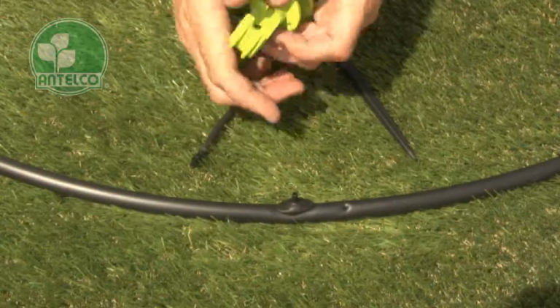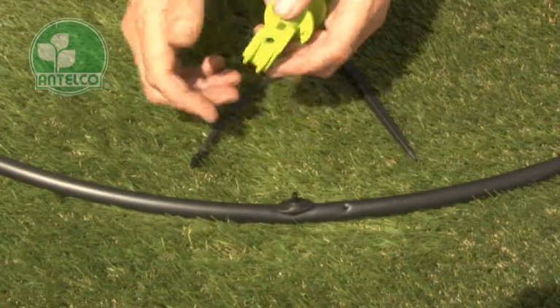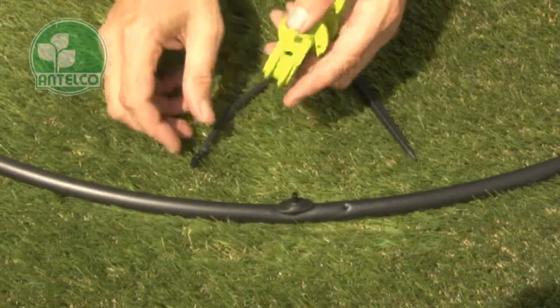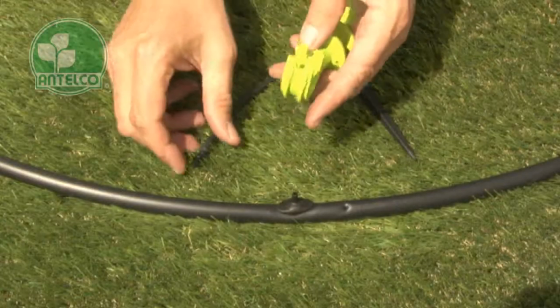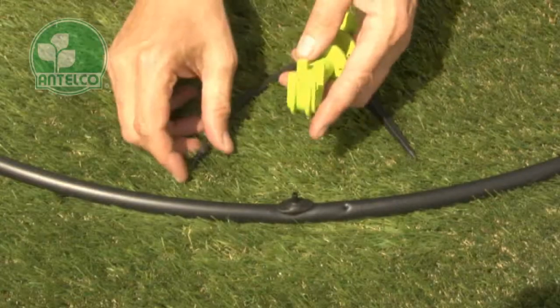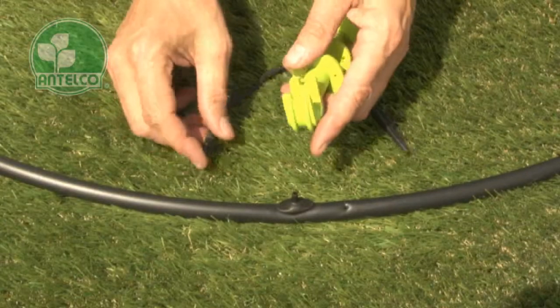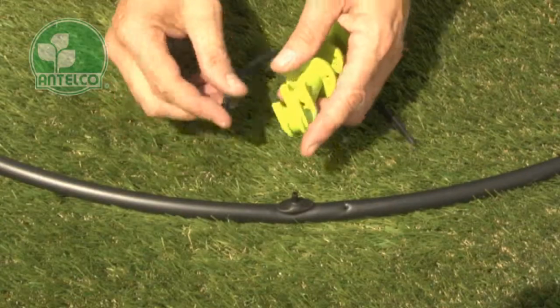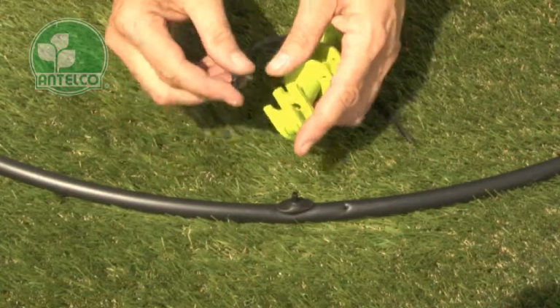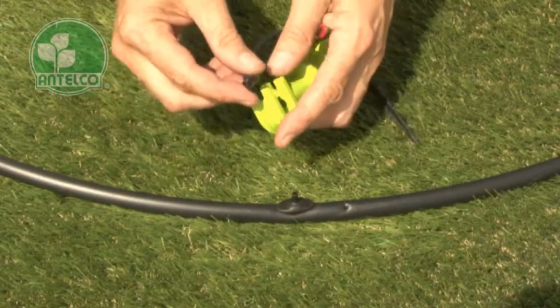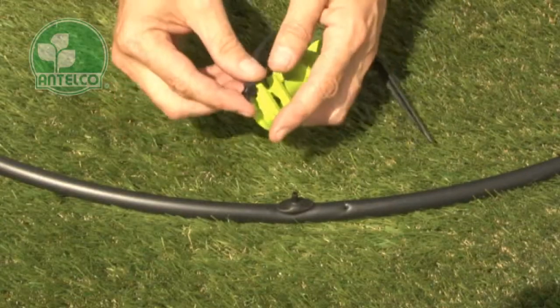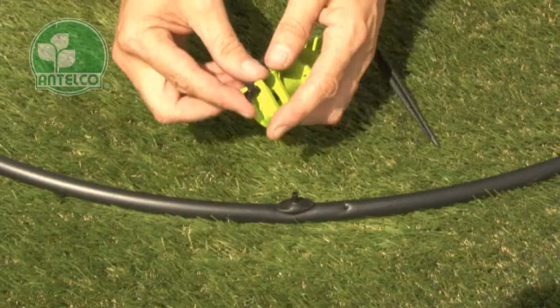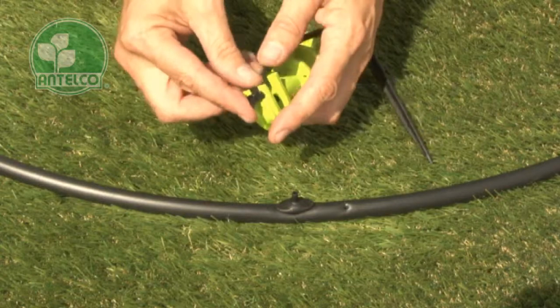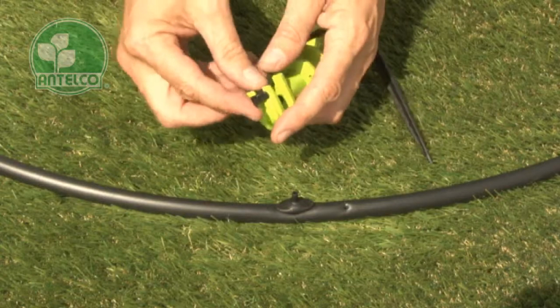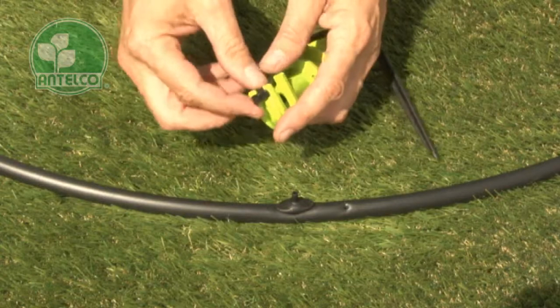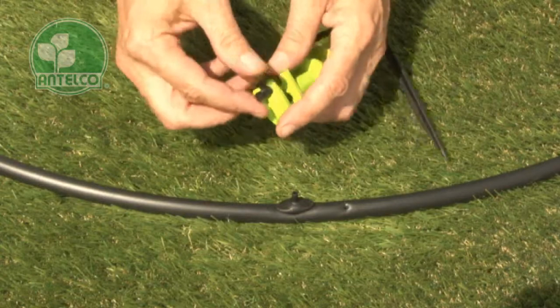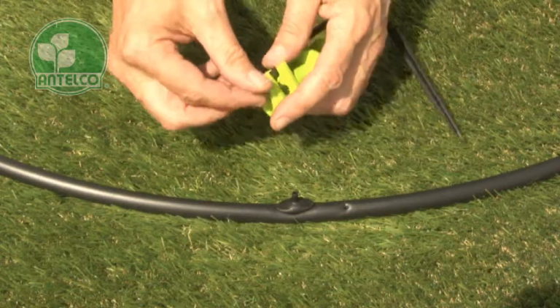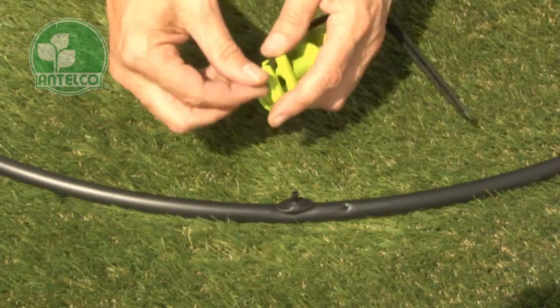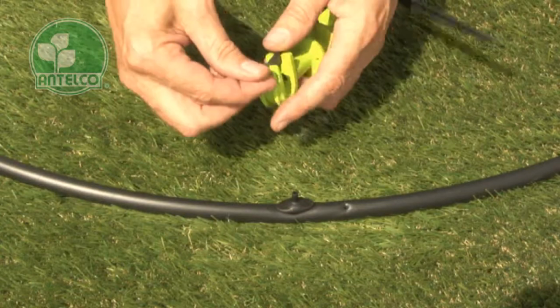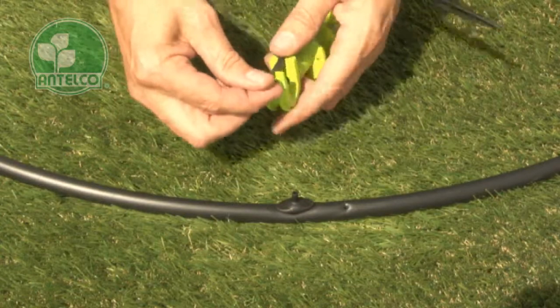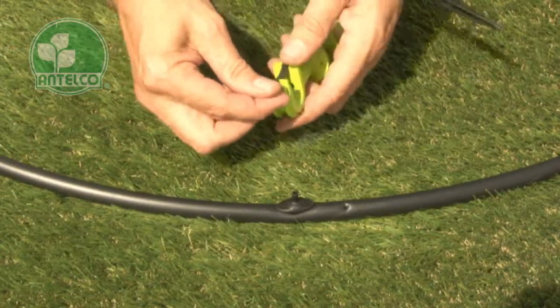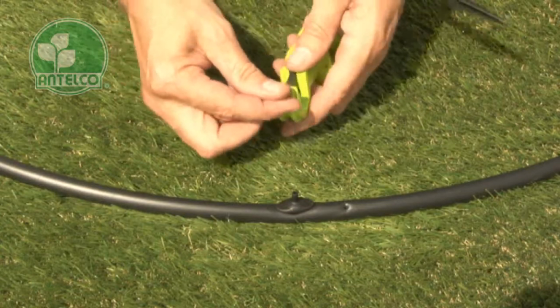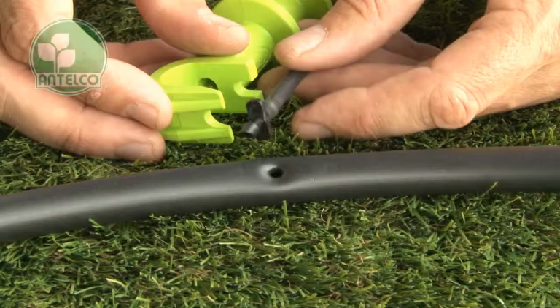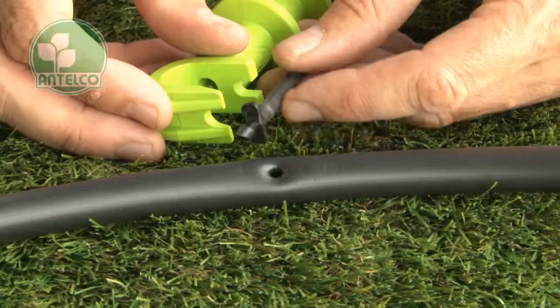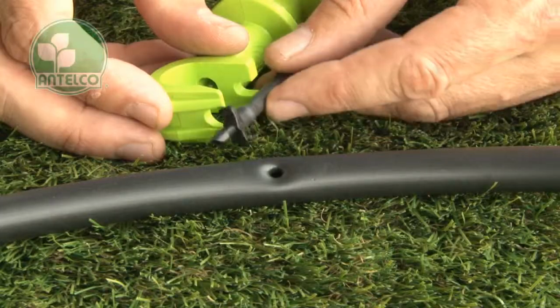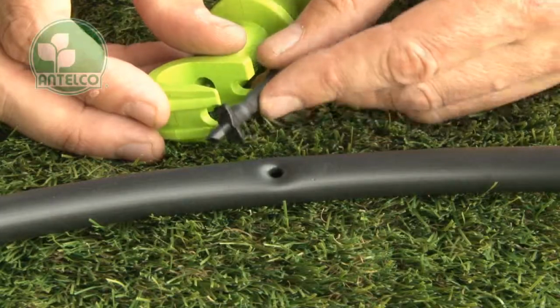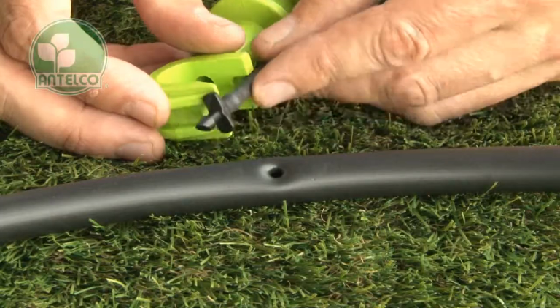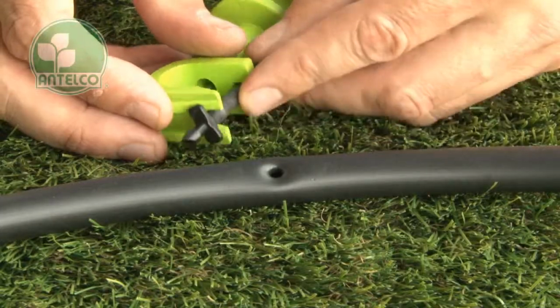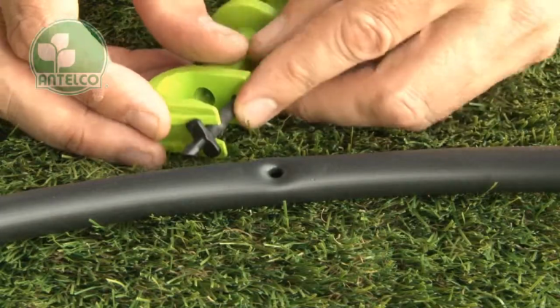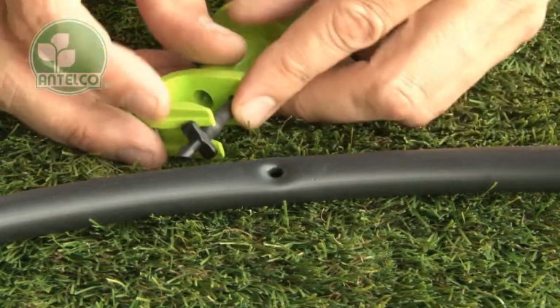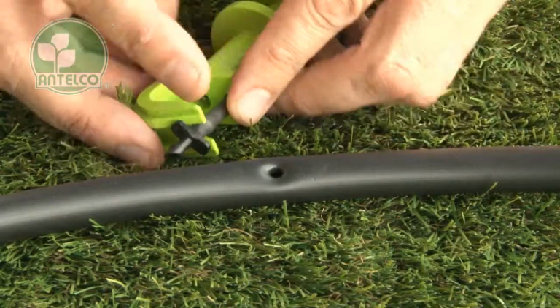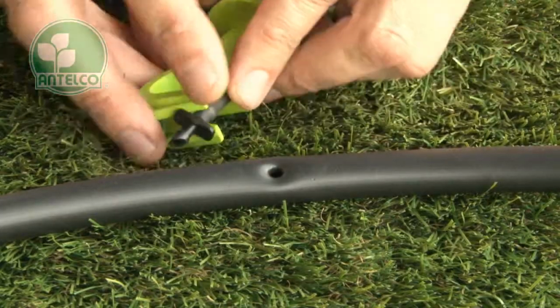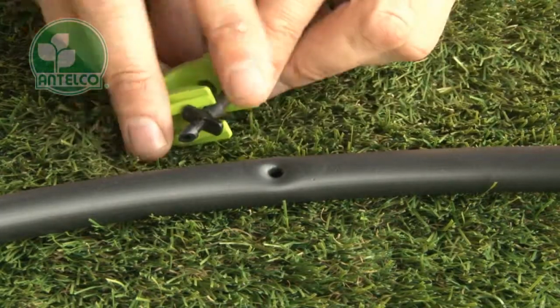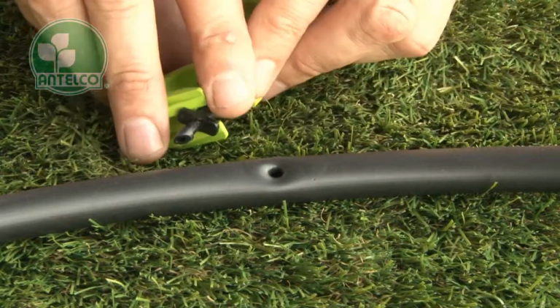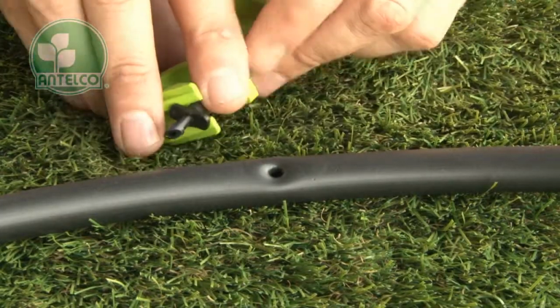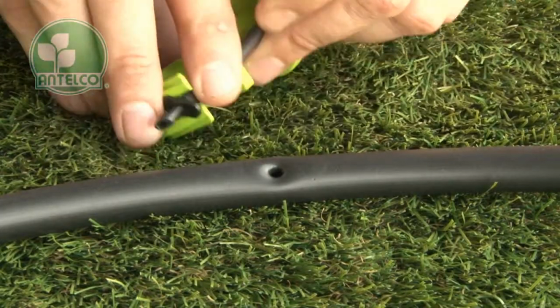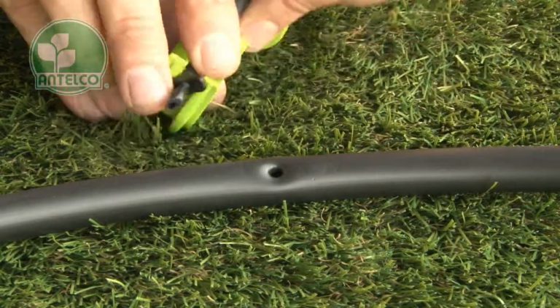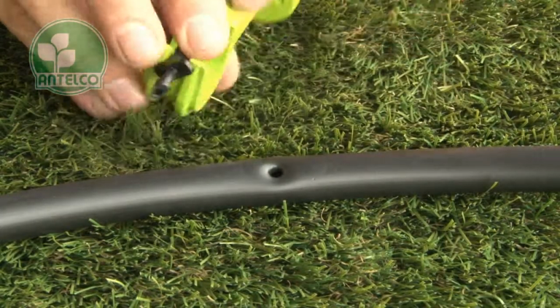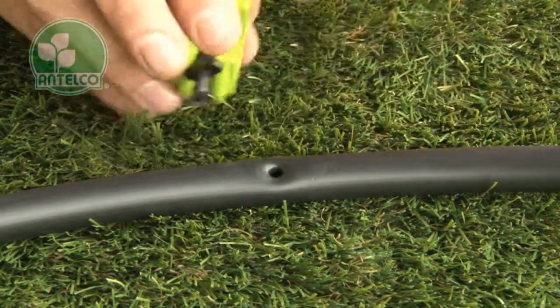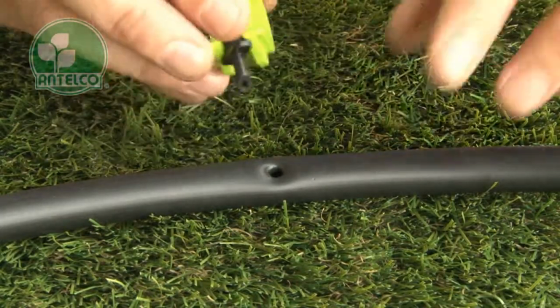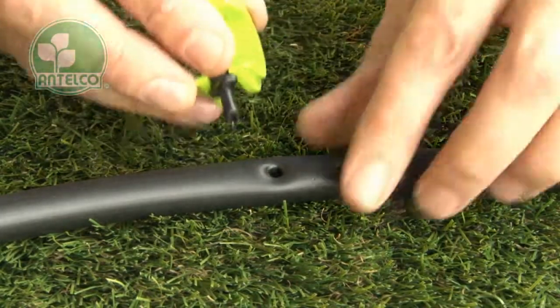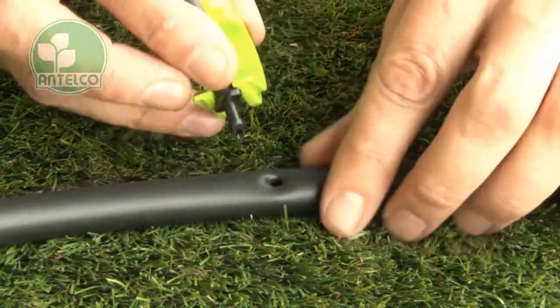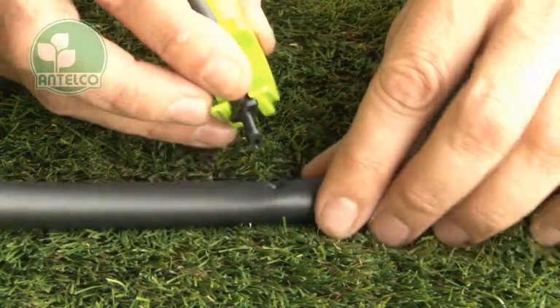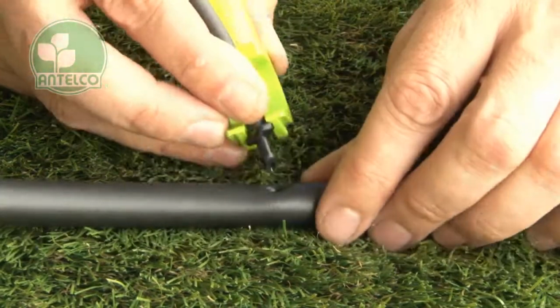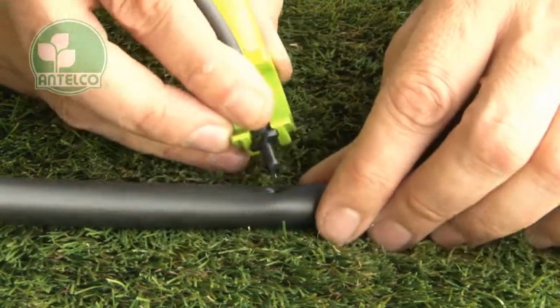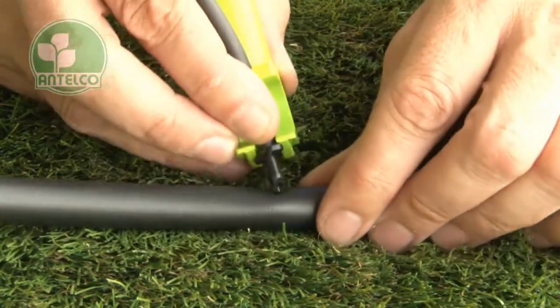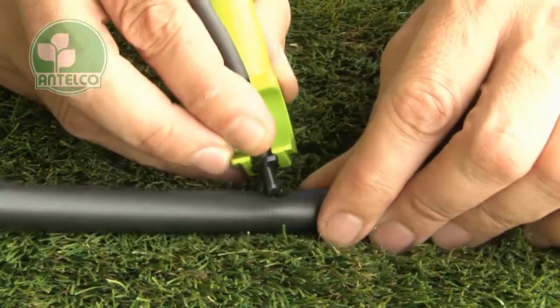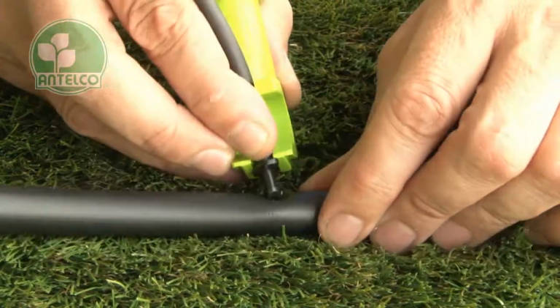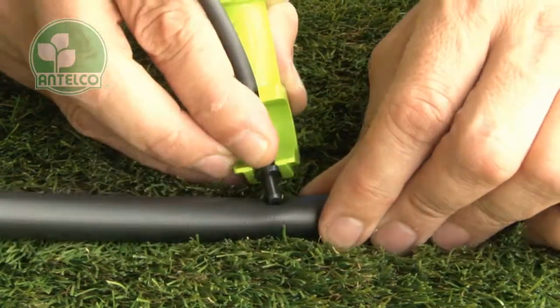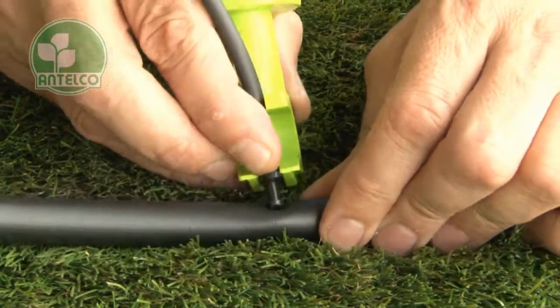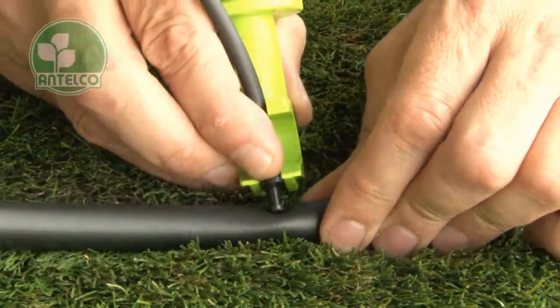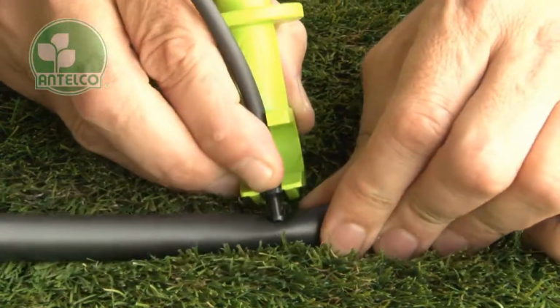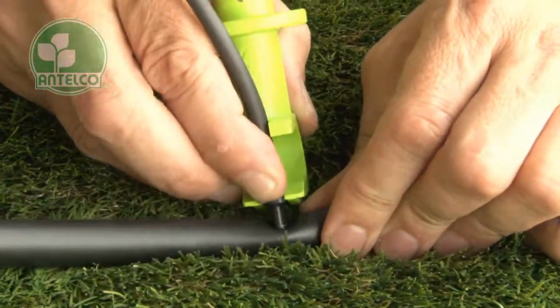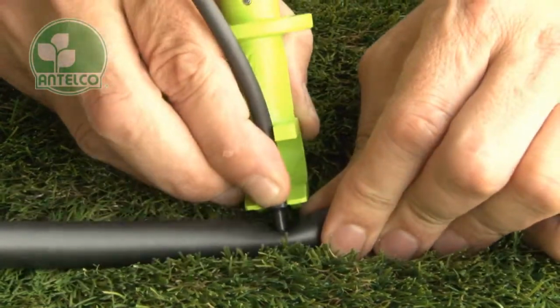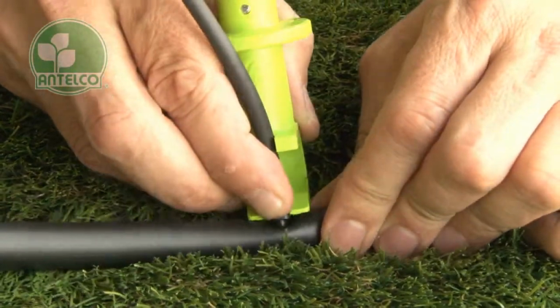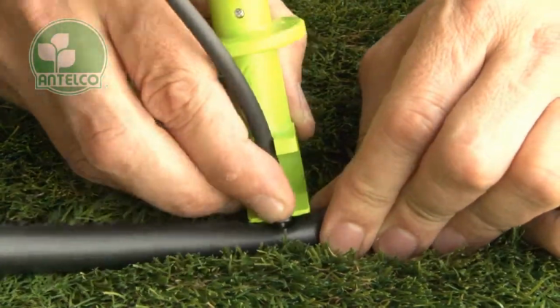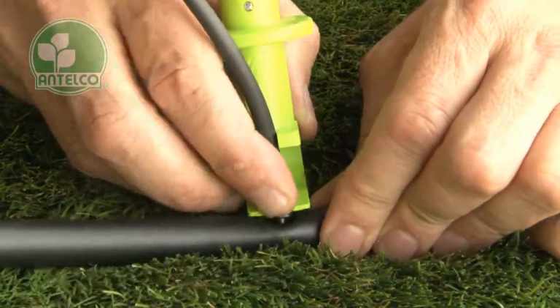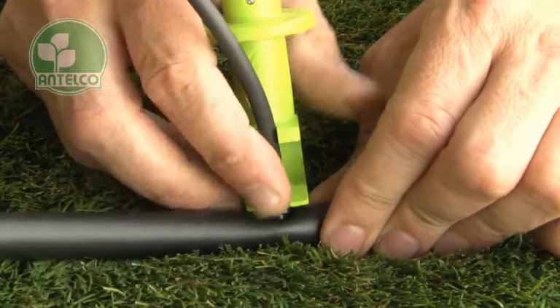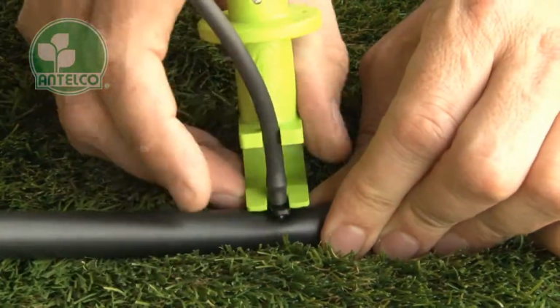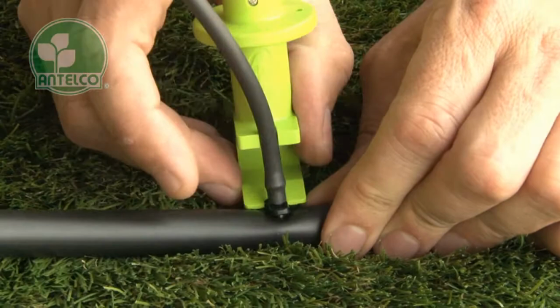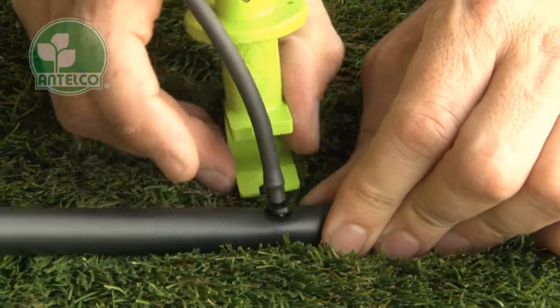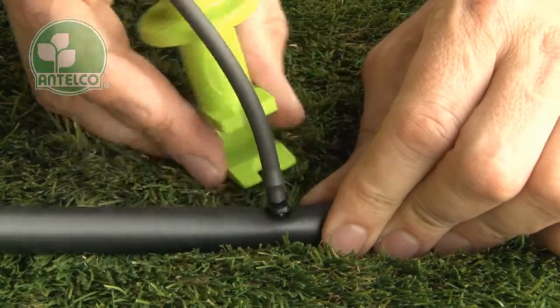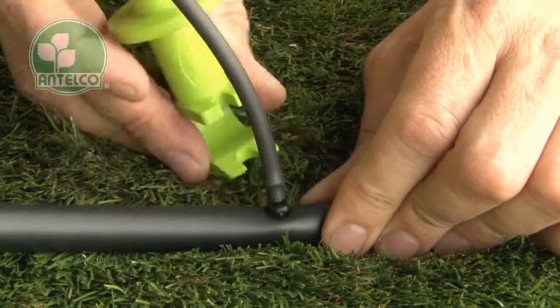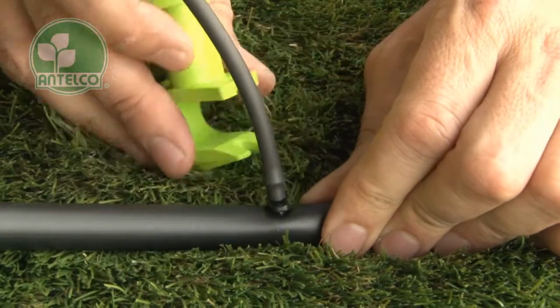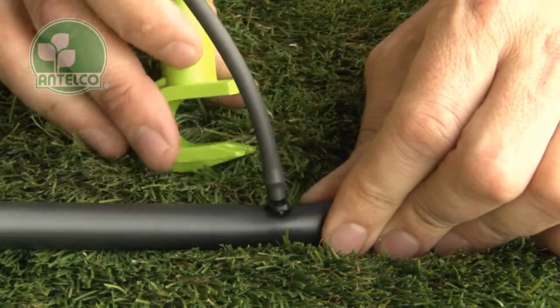To install offtake tubes, insert the tube and adapter into the slots in the end of the pocket punch, then push the adapter into the hole.